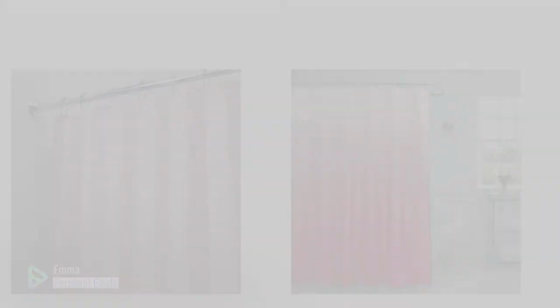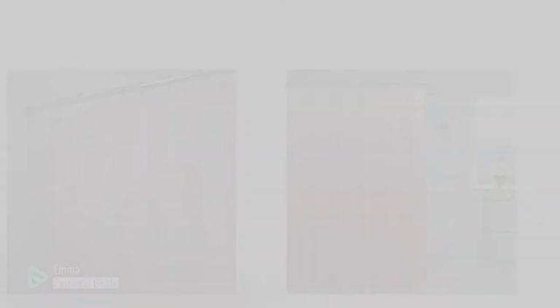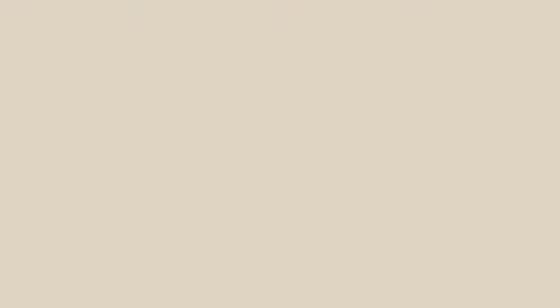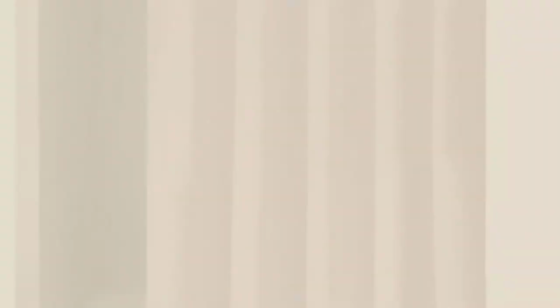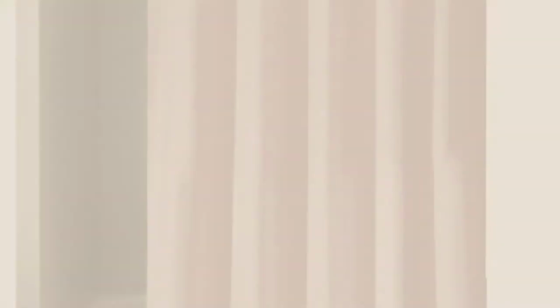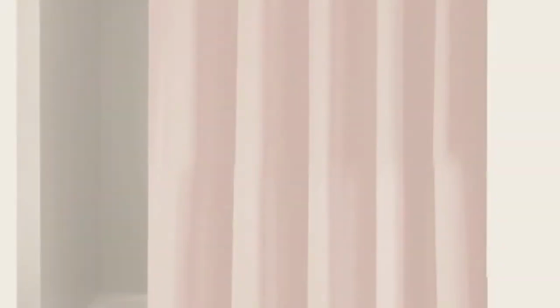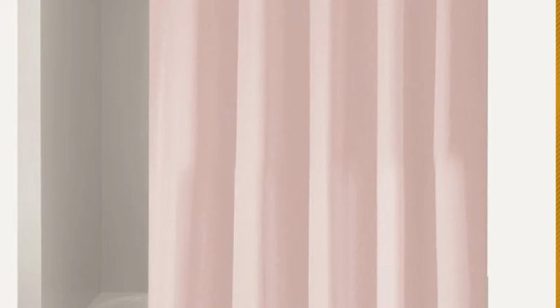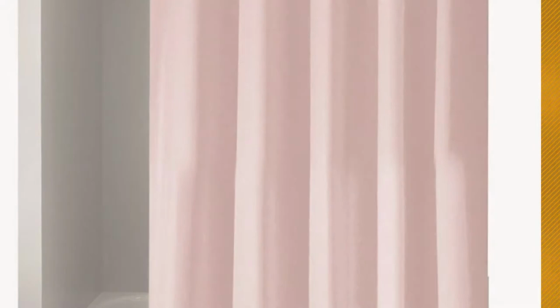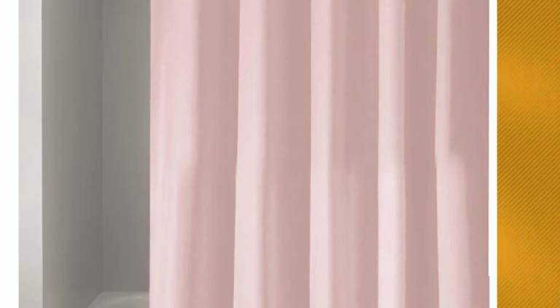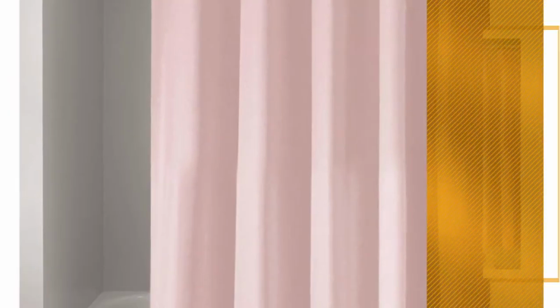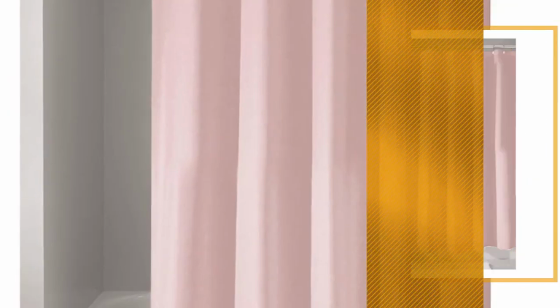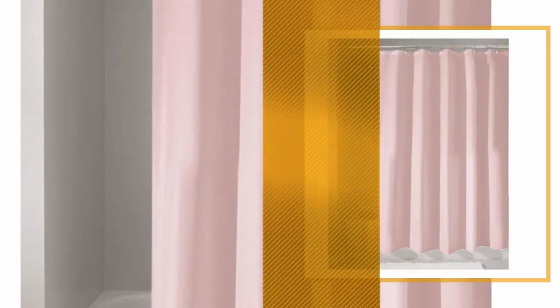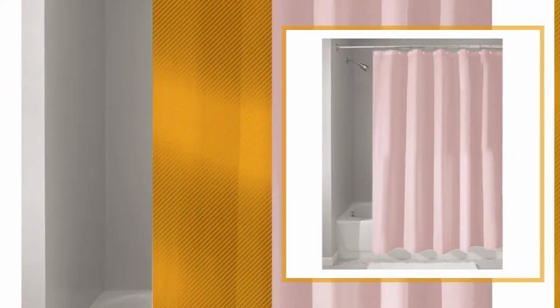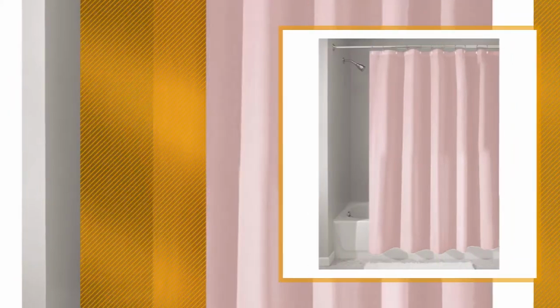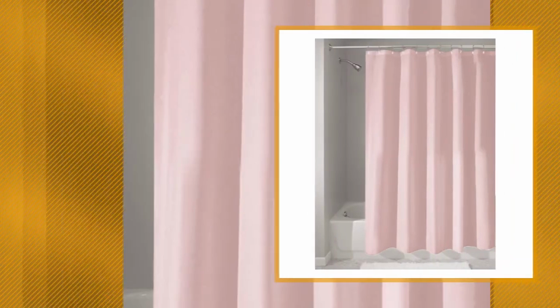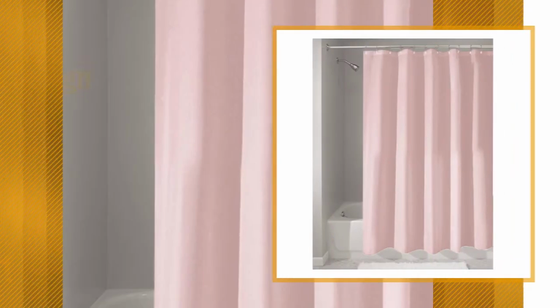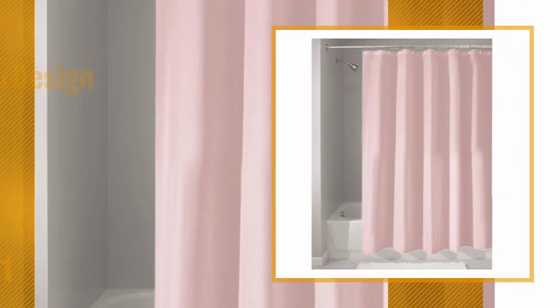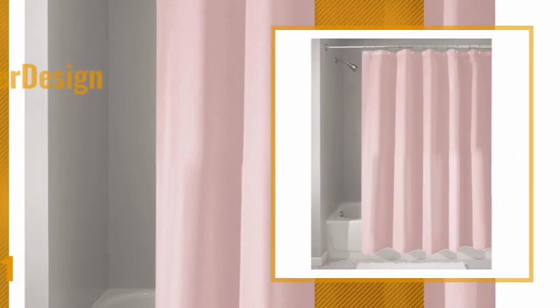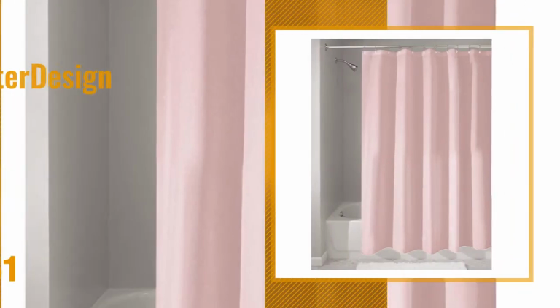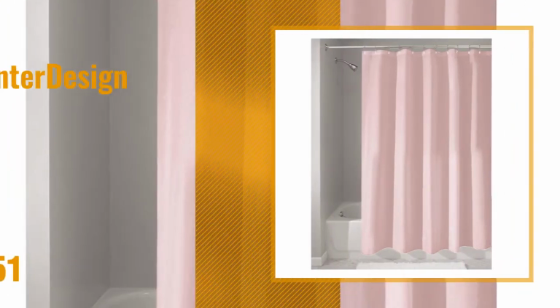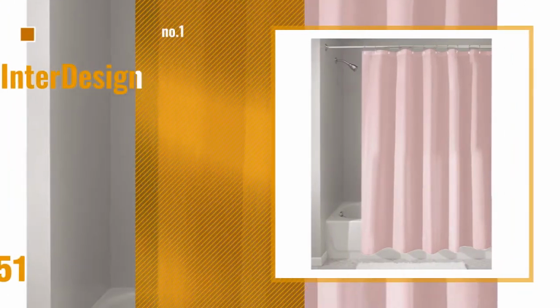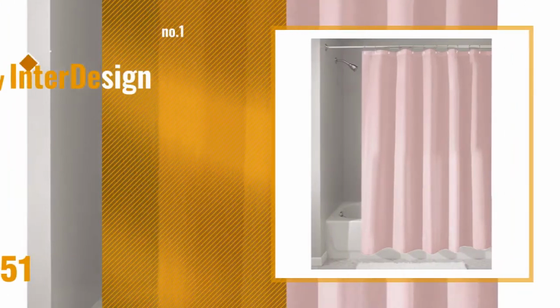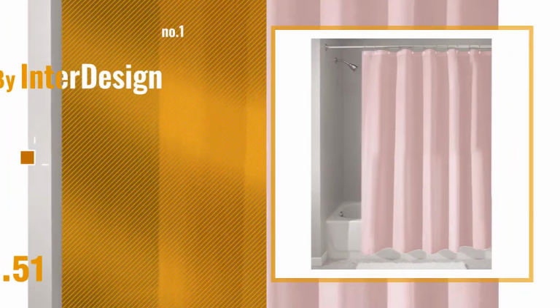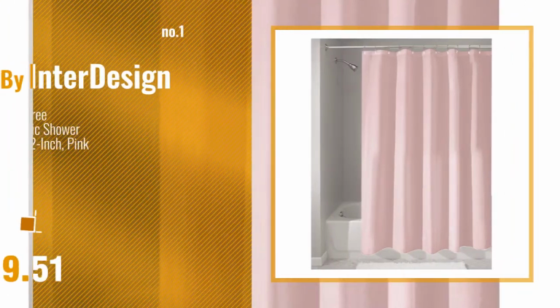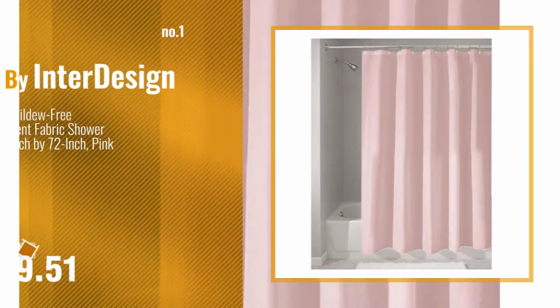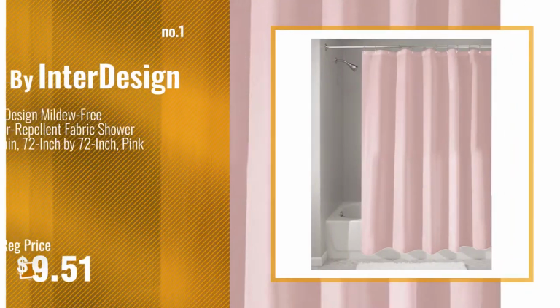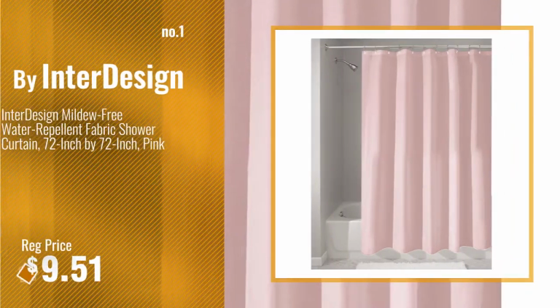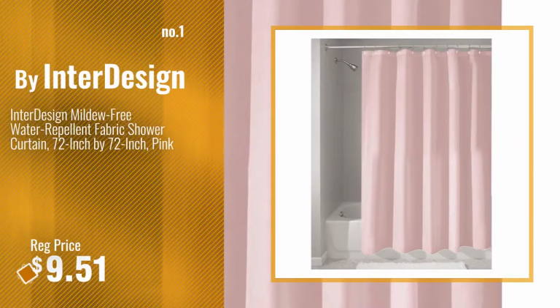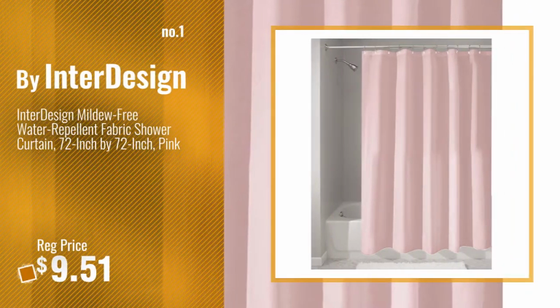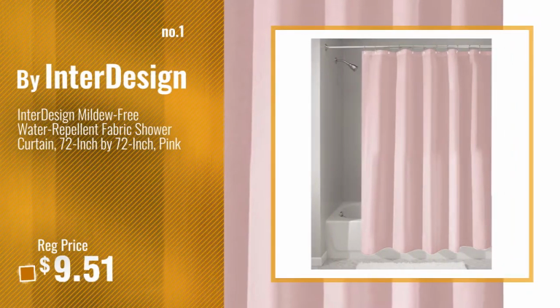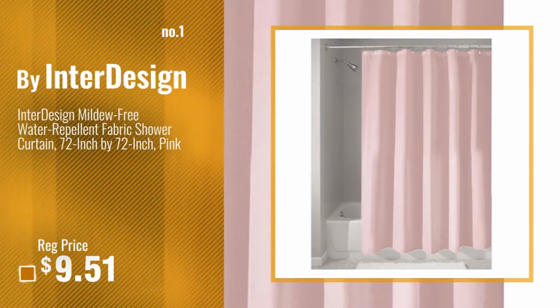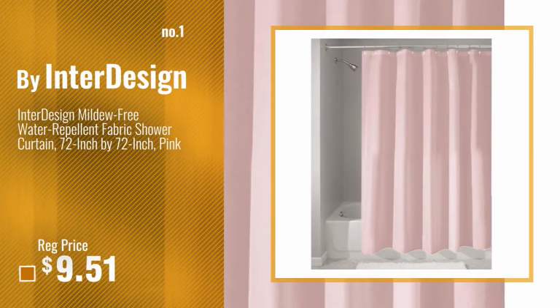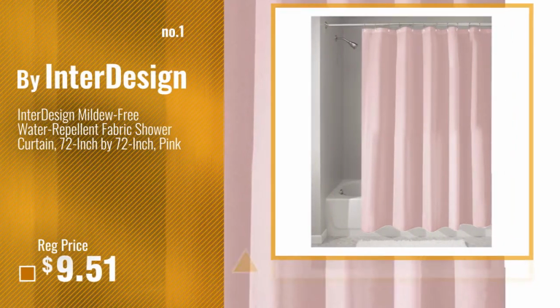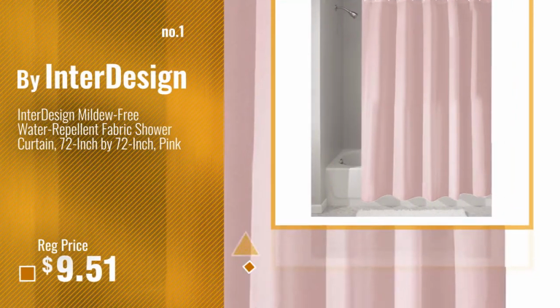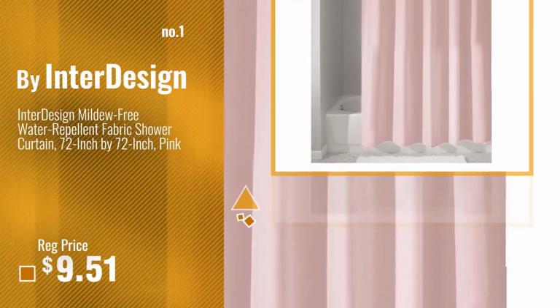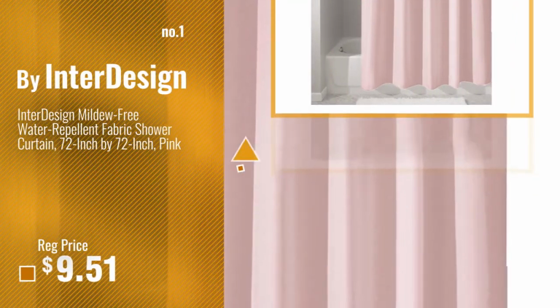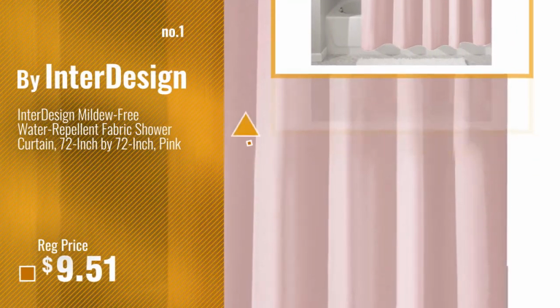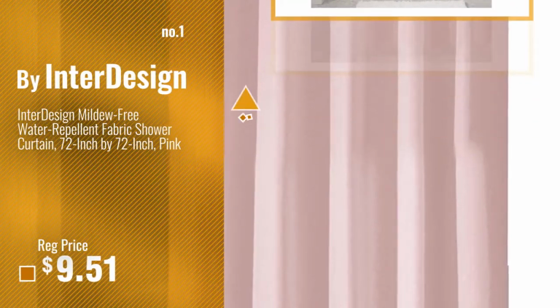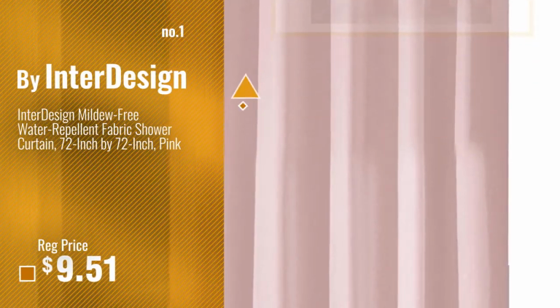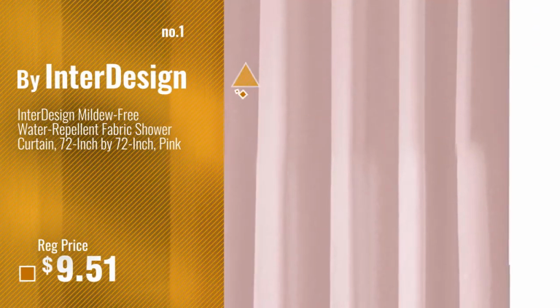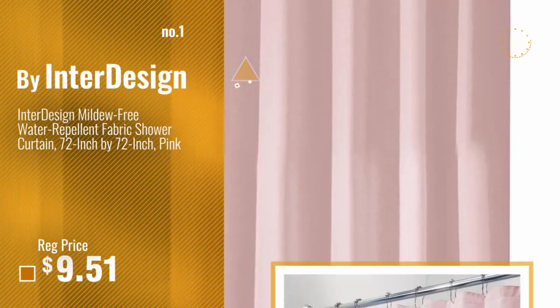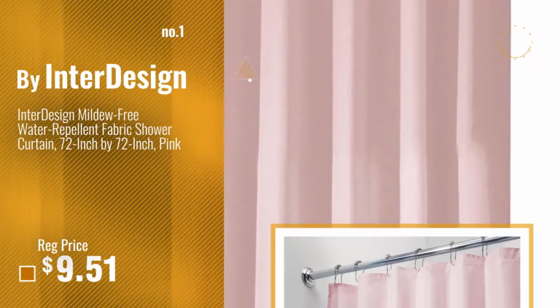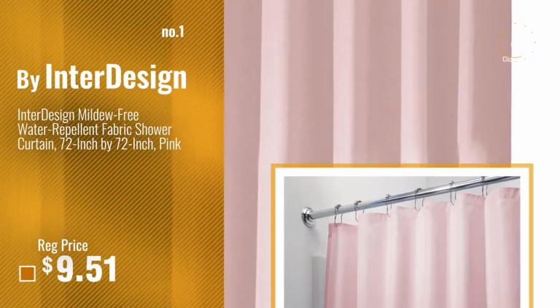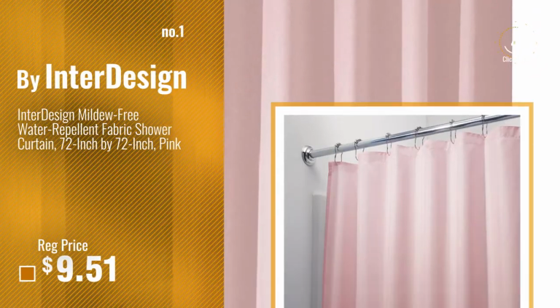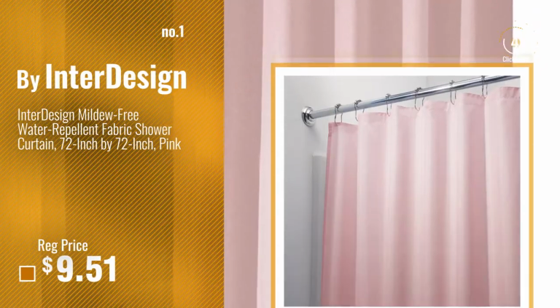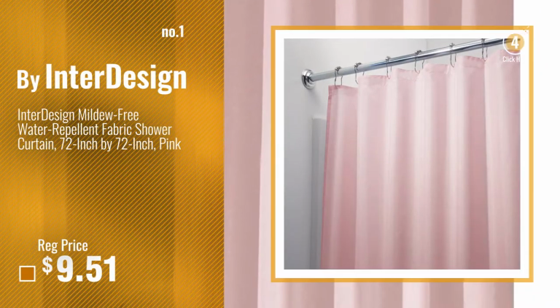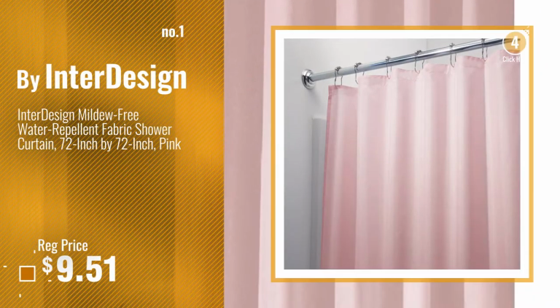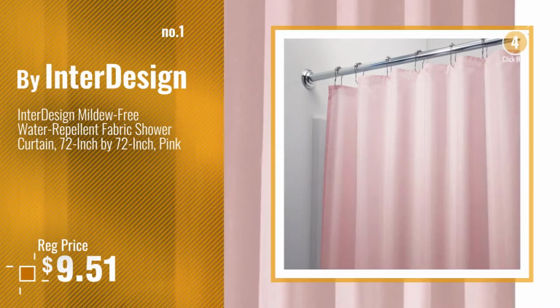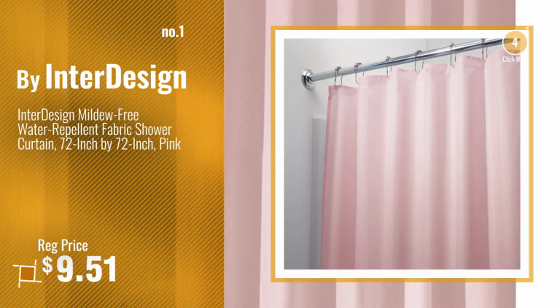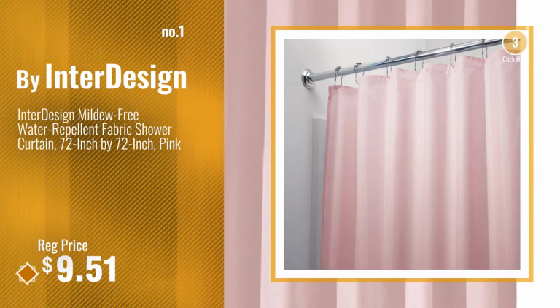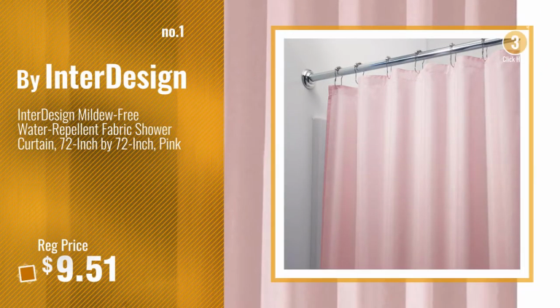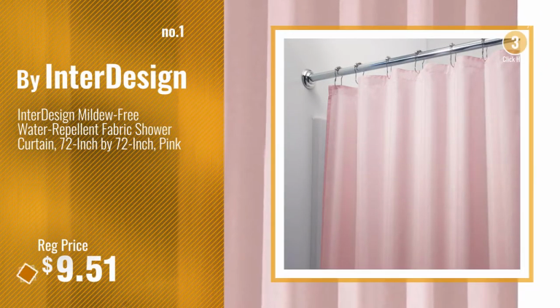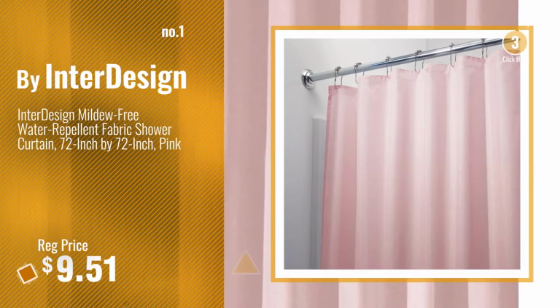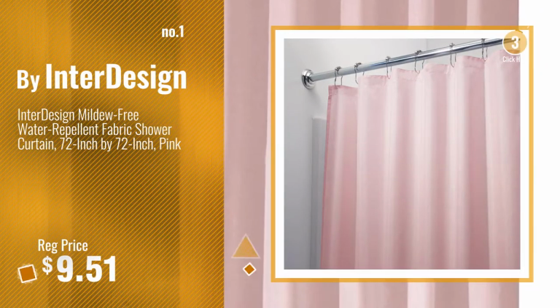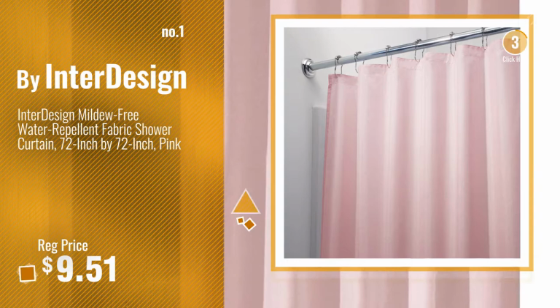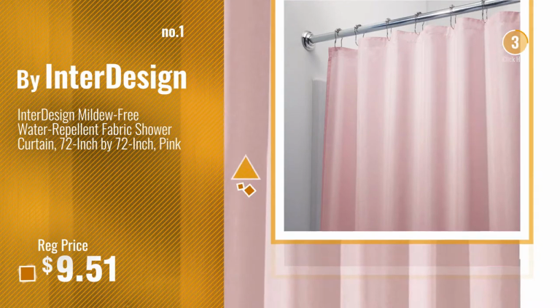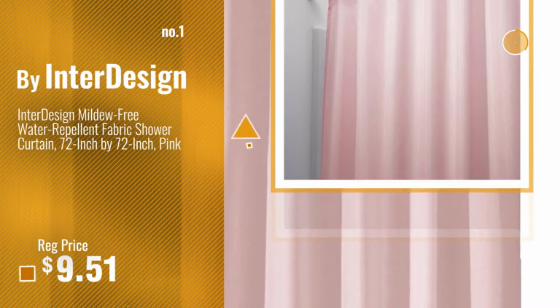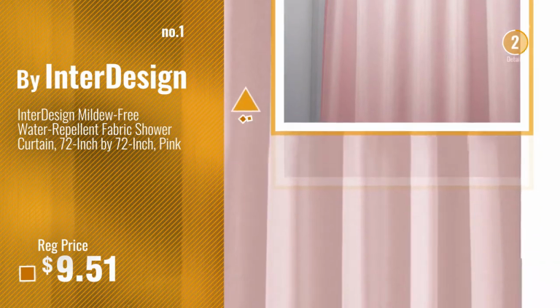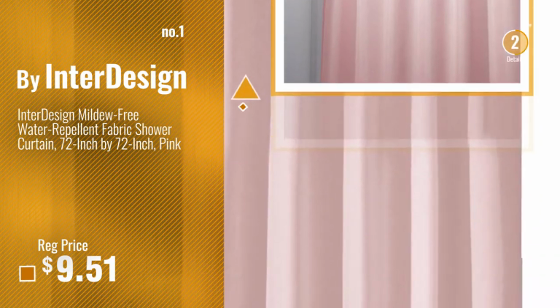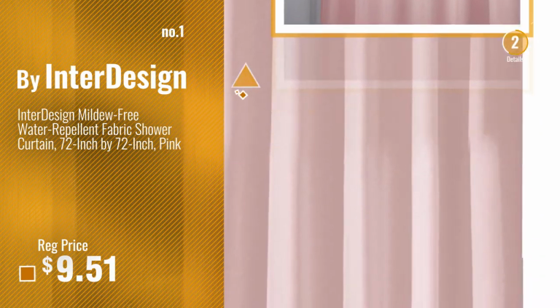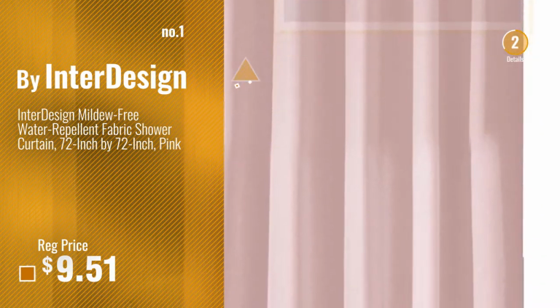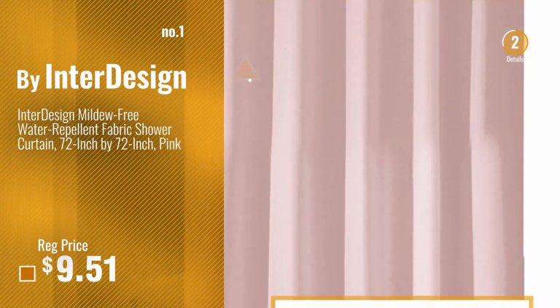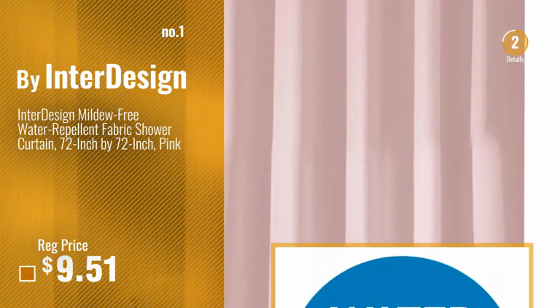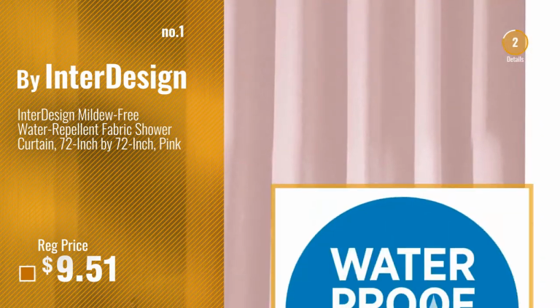Number 1, most popular, by InterDesign. Watch this video and choose your favorite.